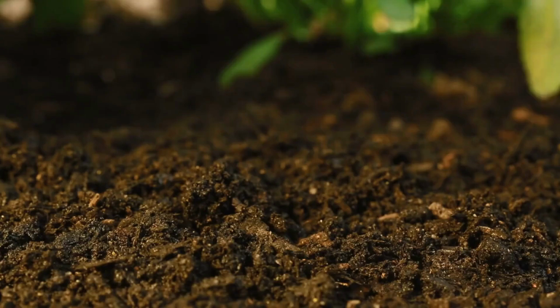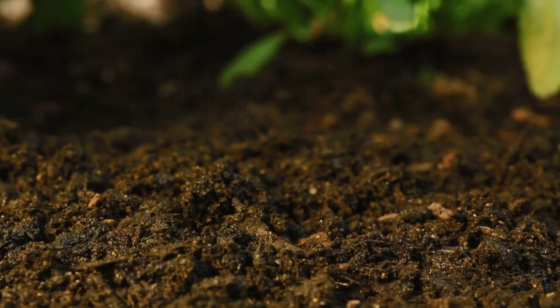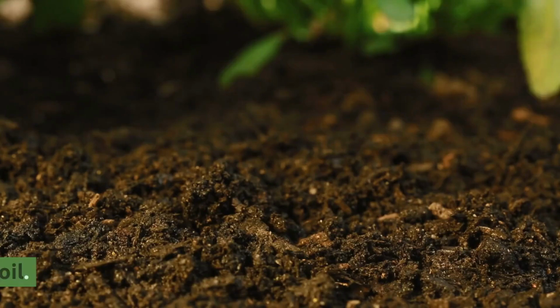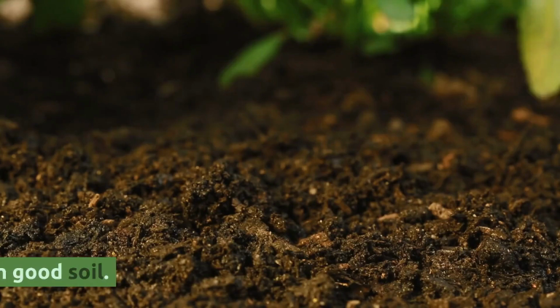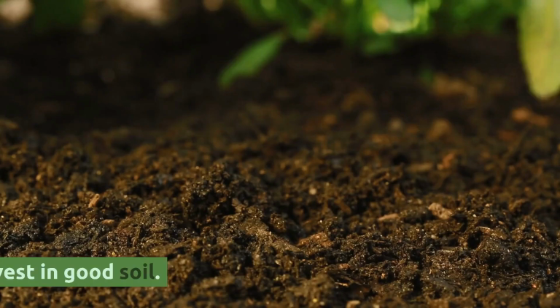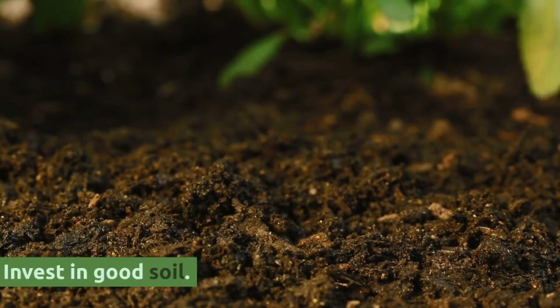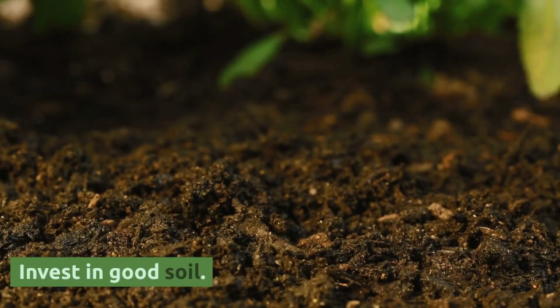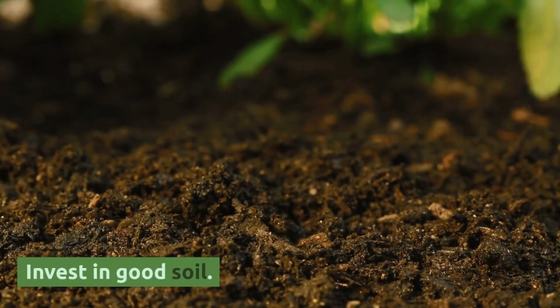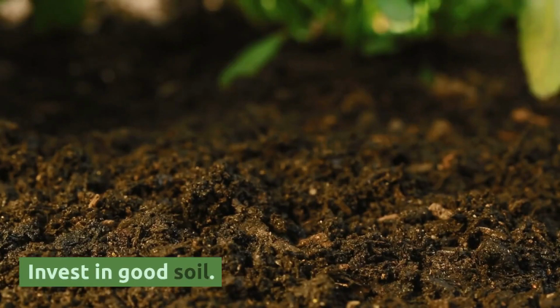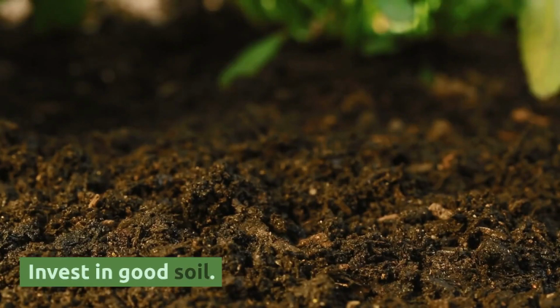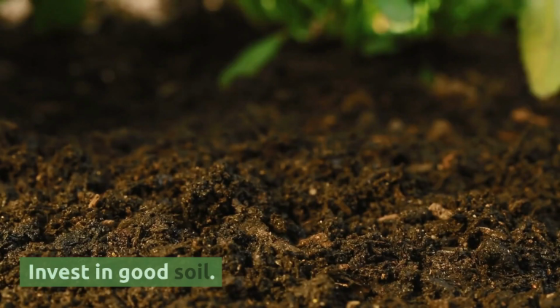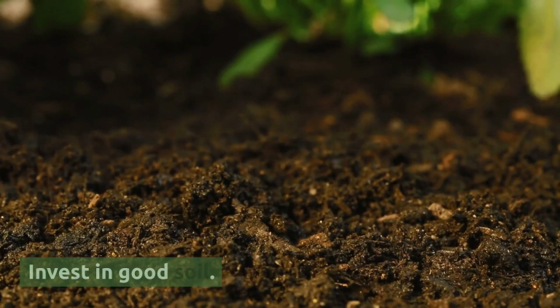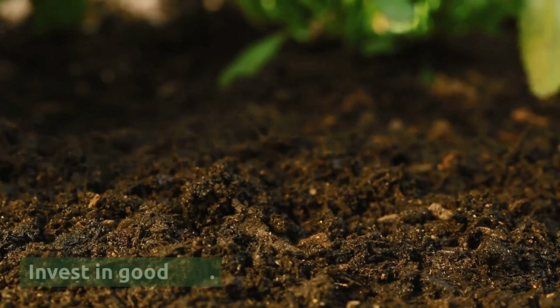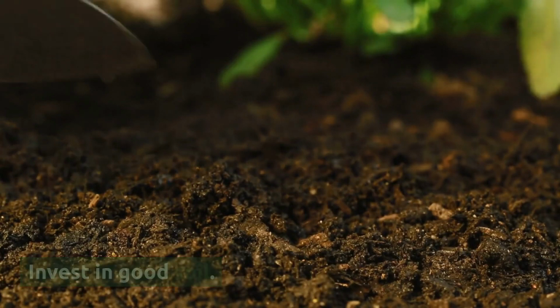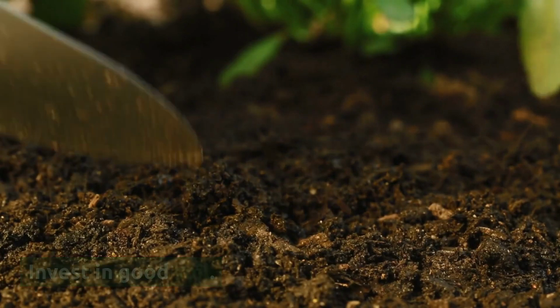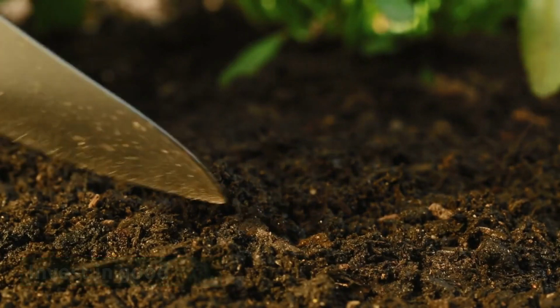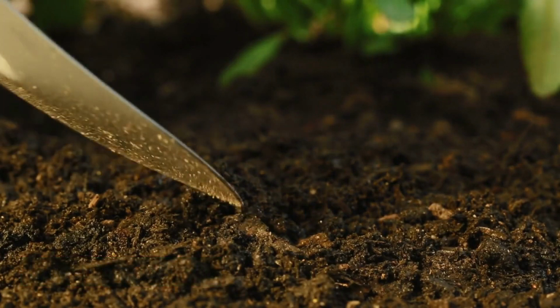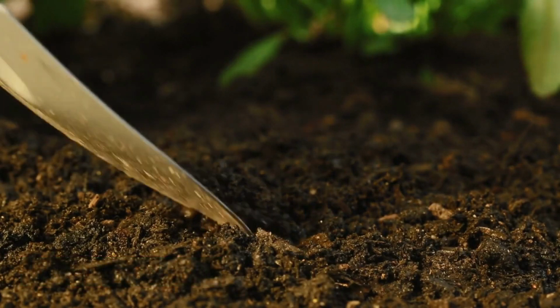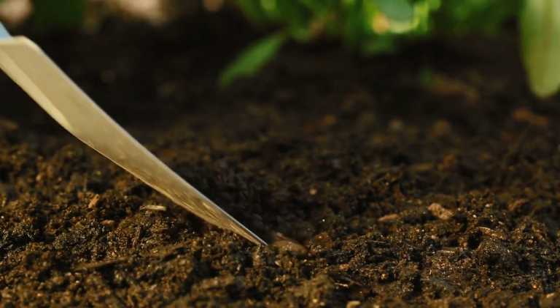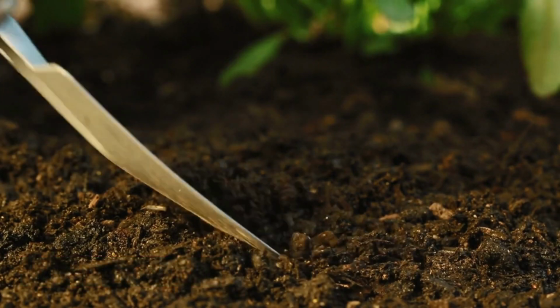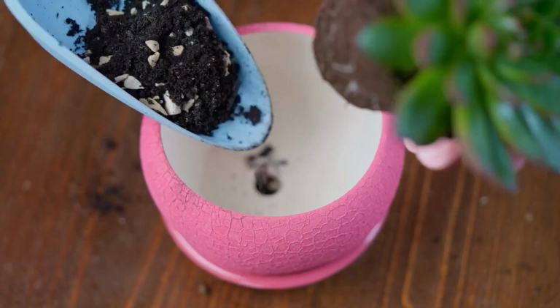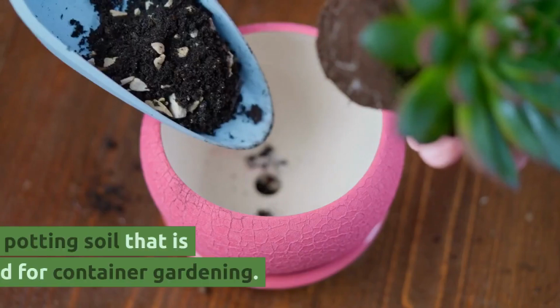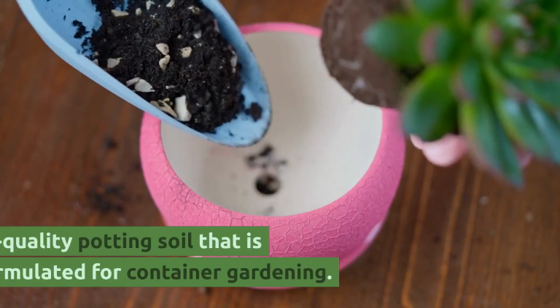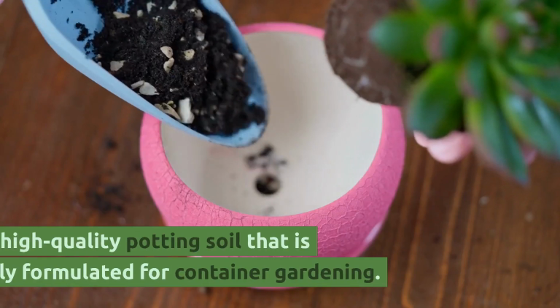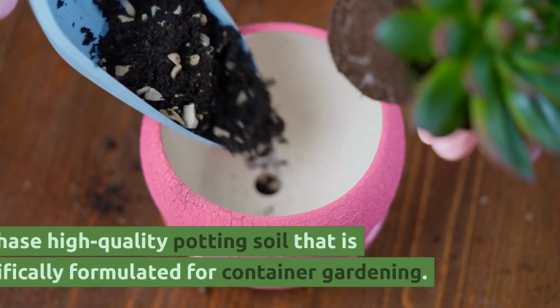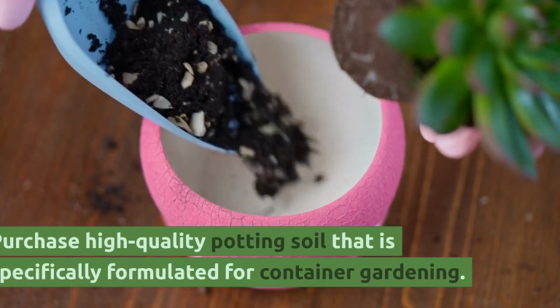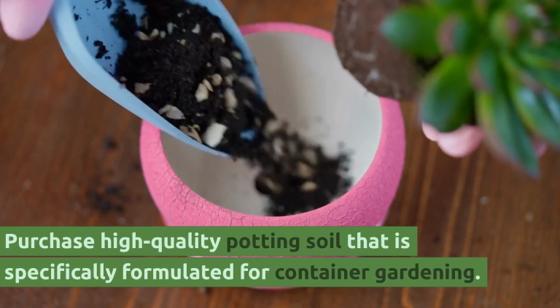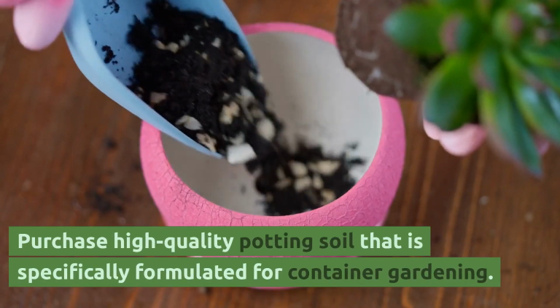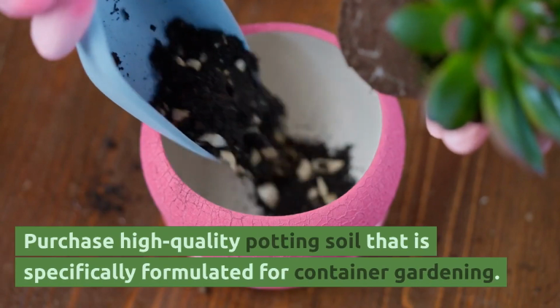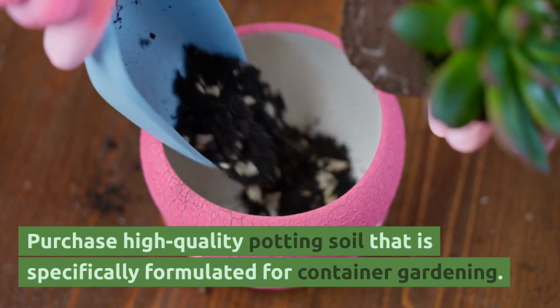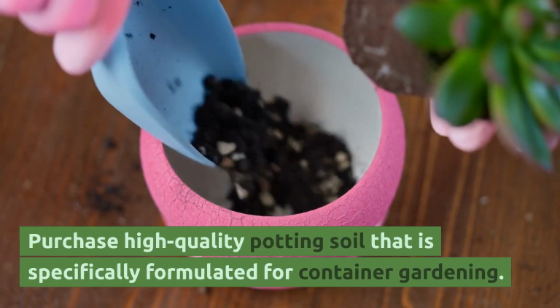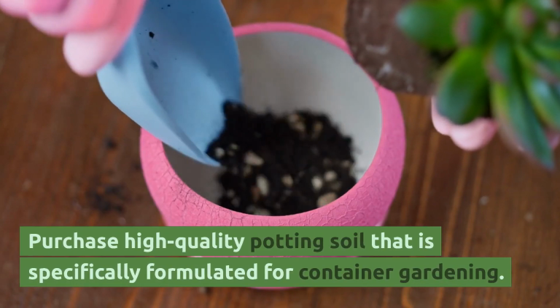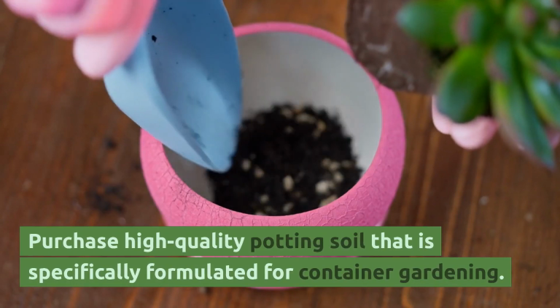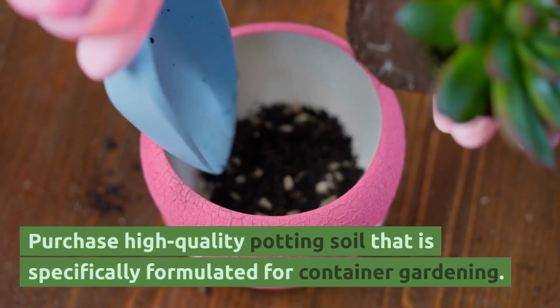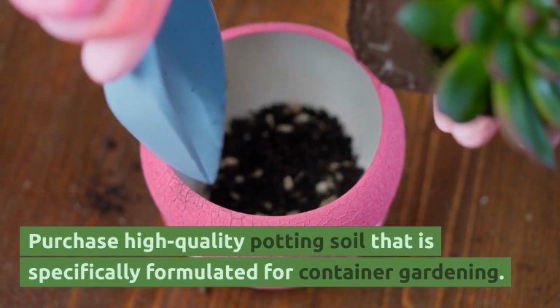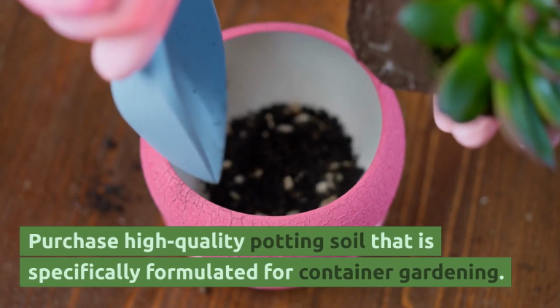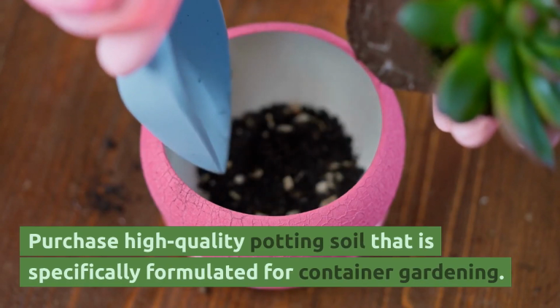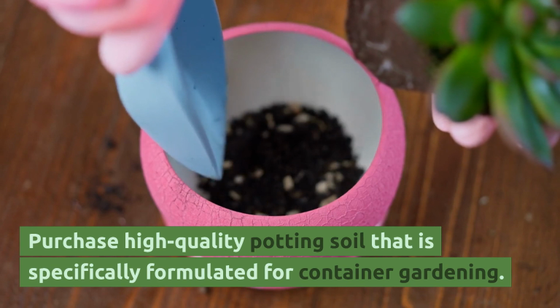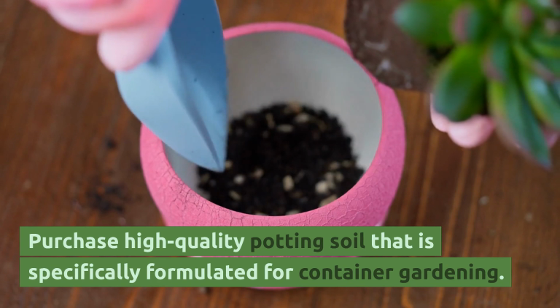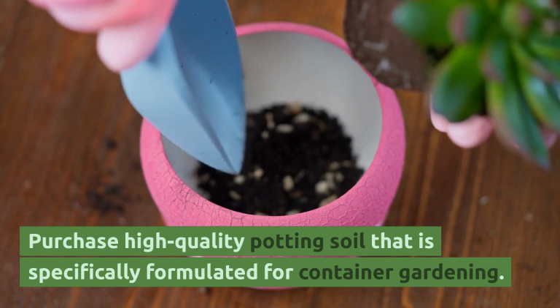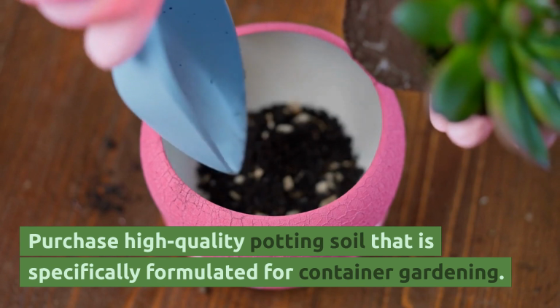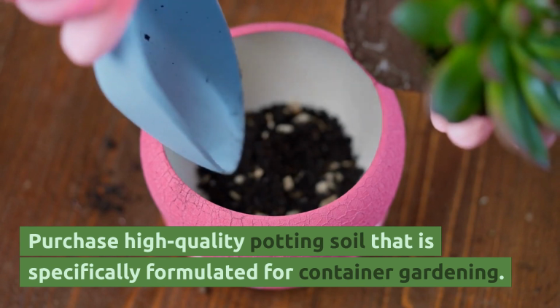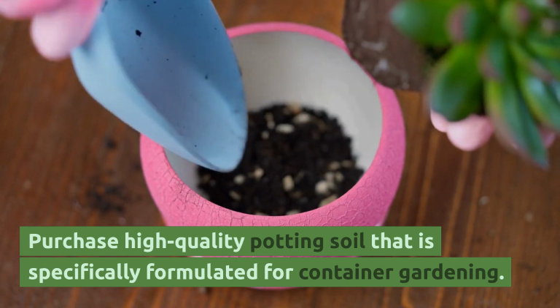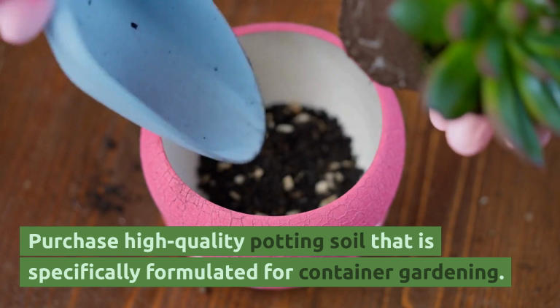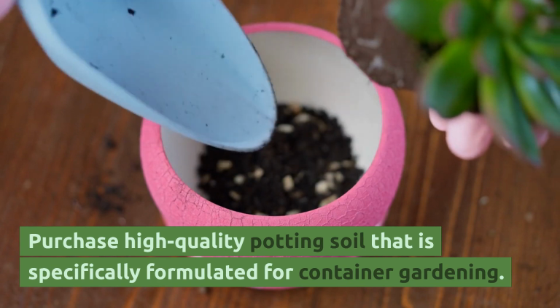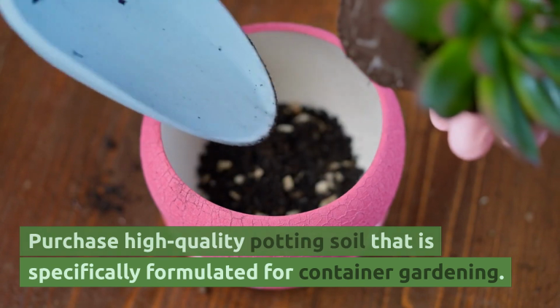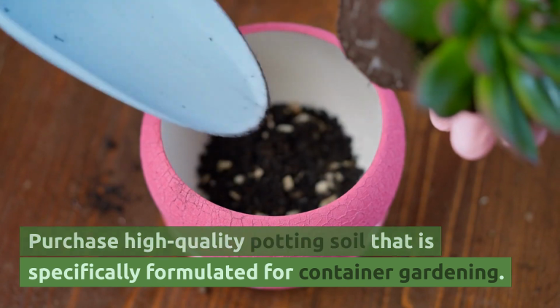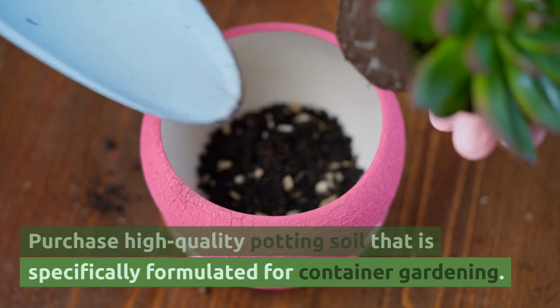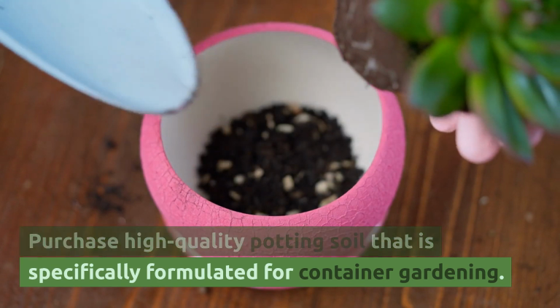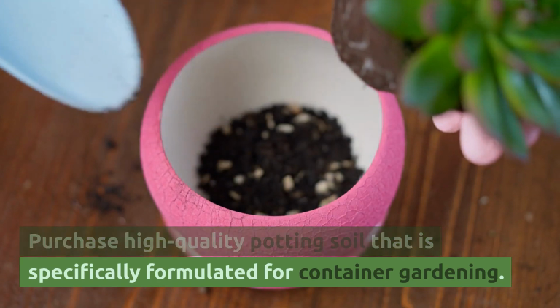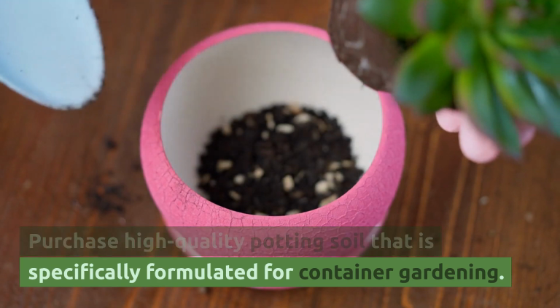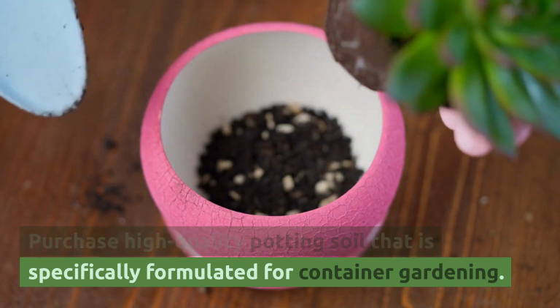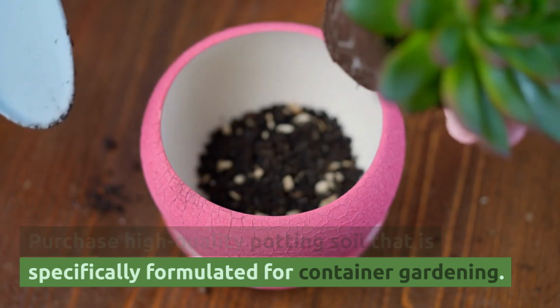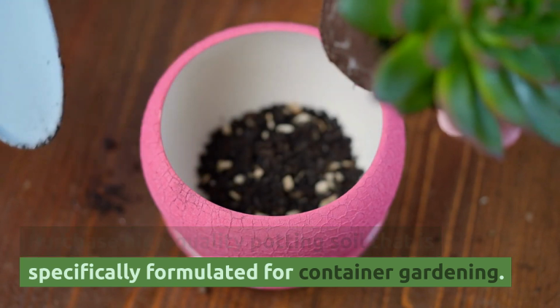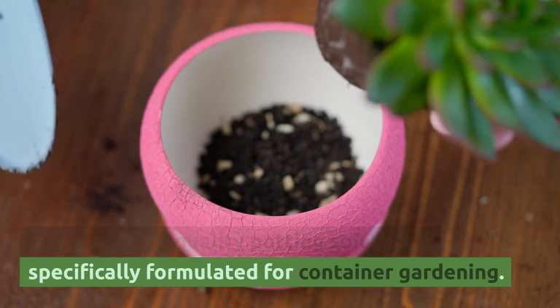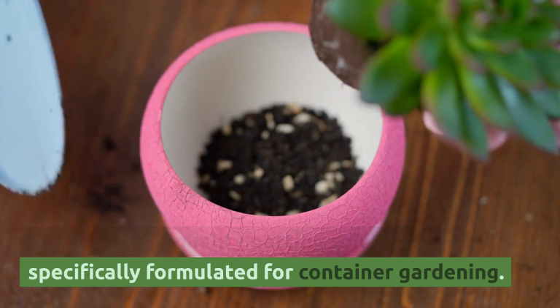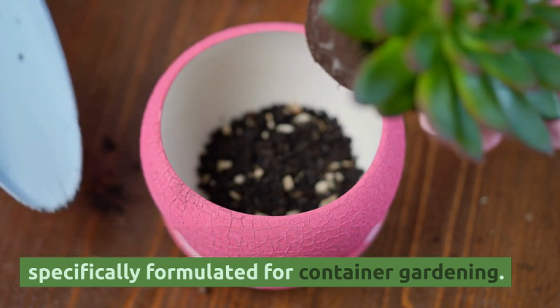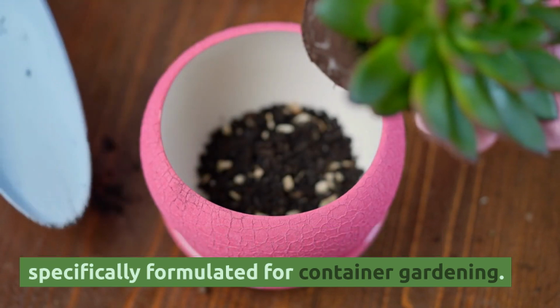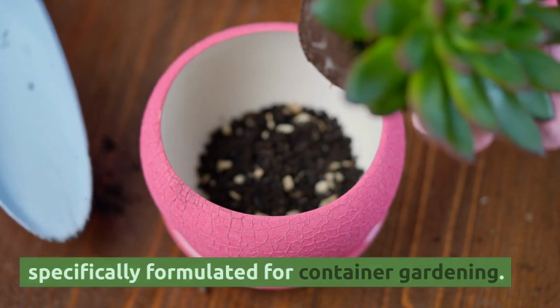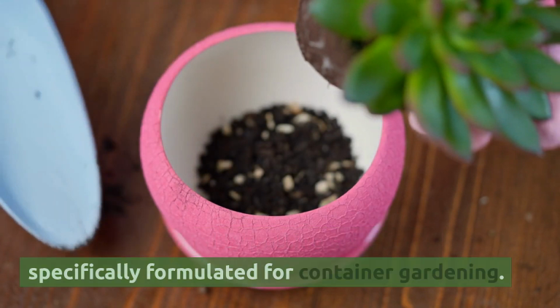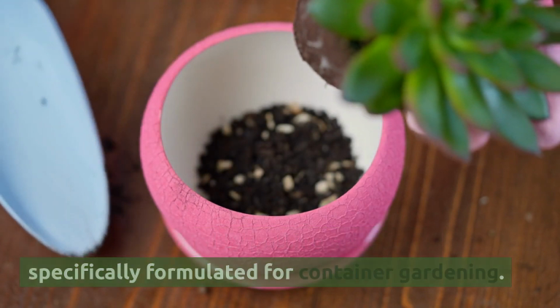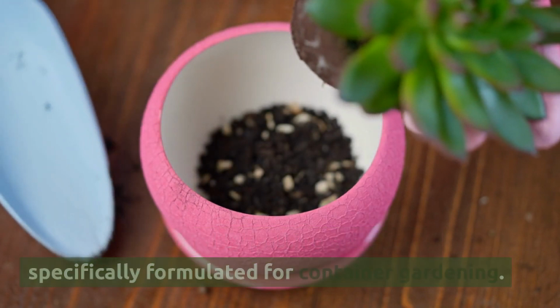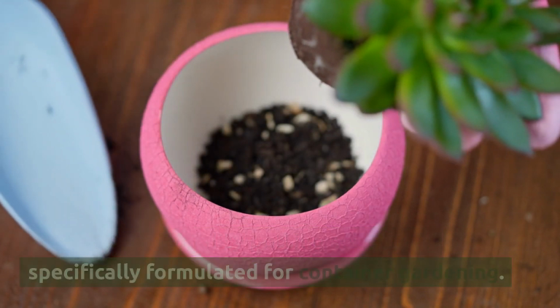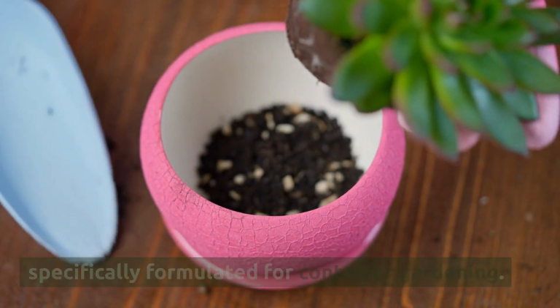Invest in good soil. Purchase high-quality potting soil that is specifically formulated for container gardening.